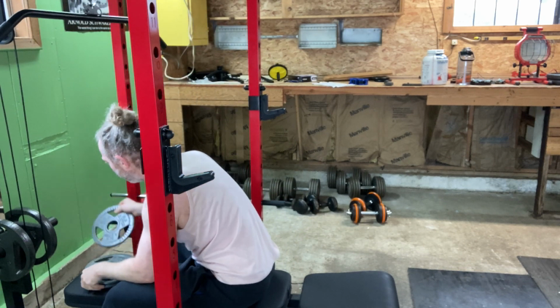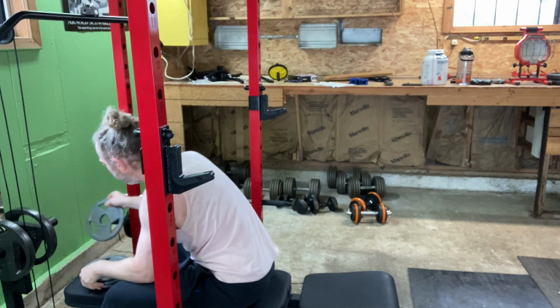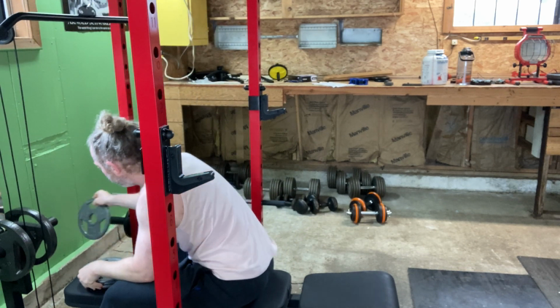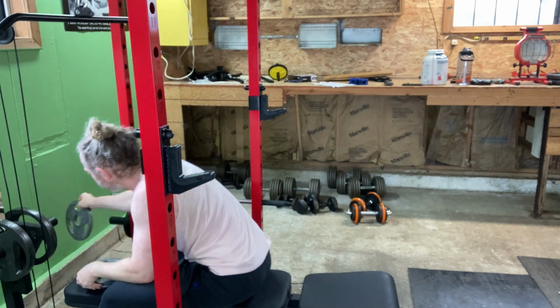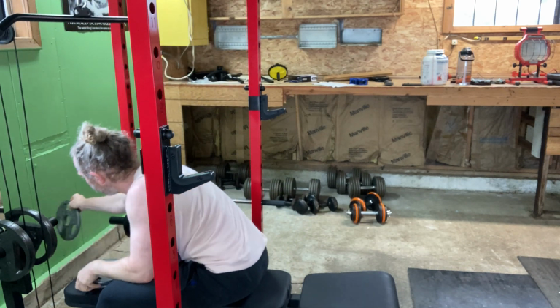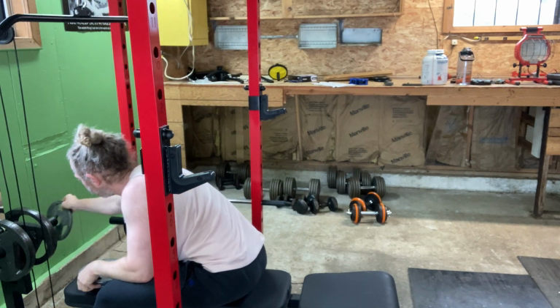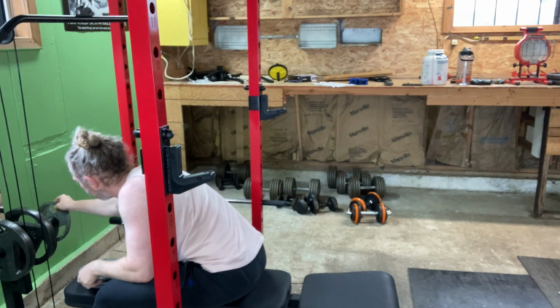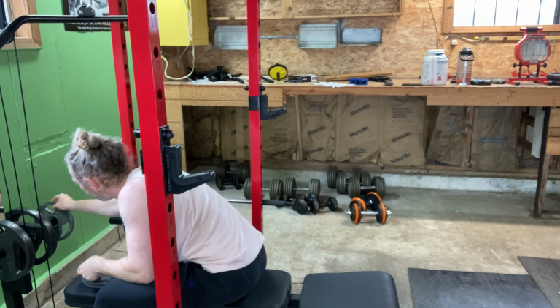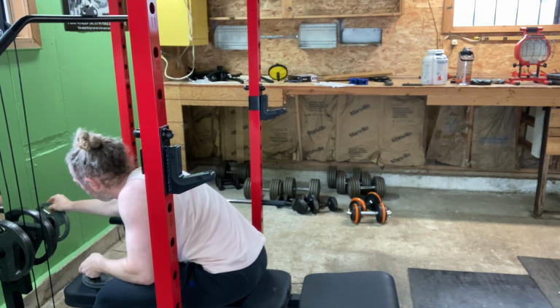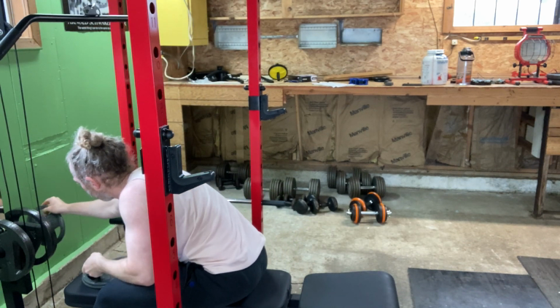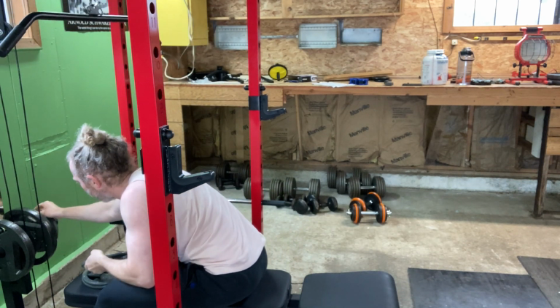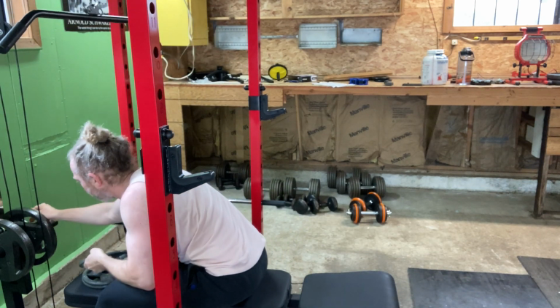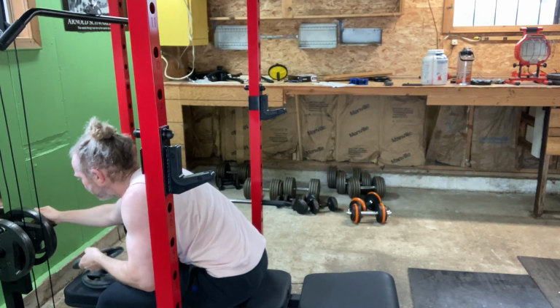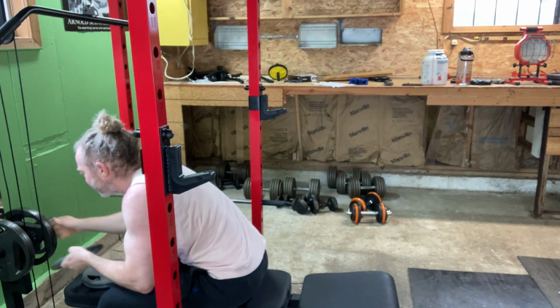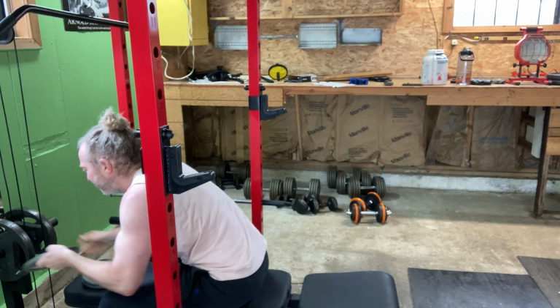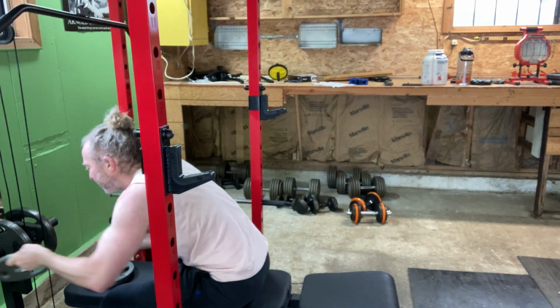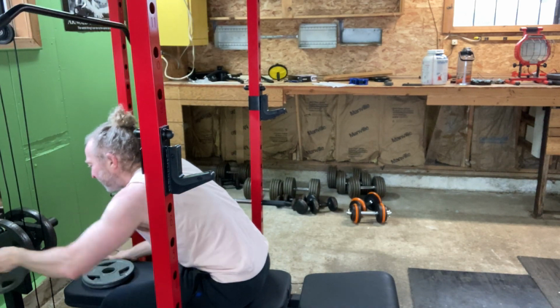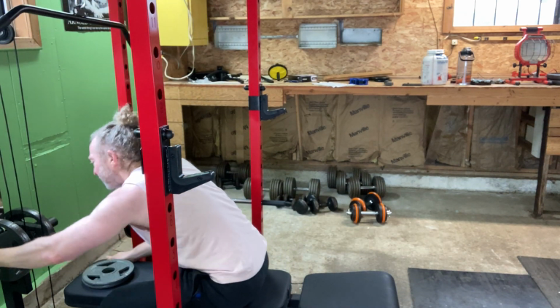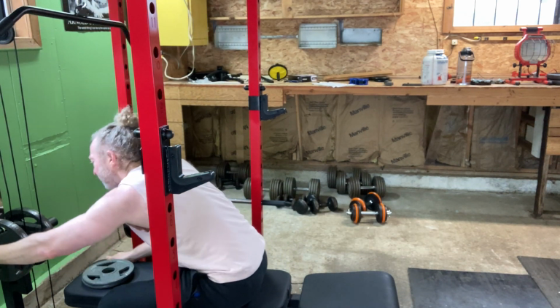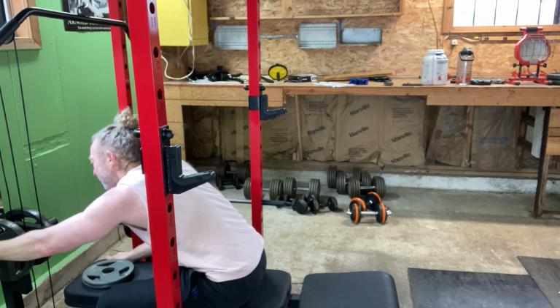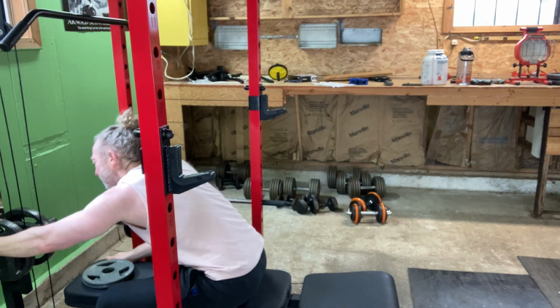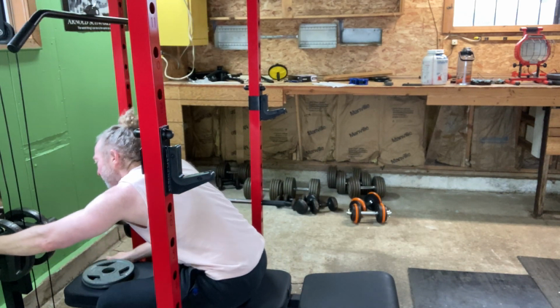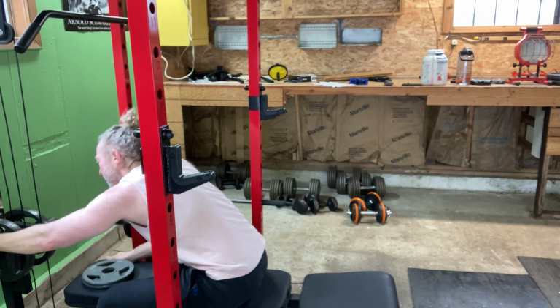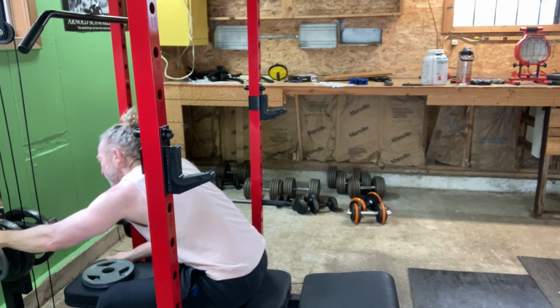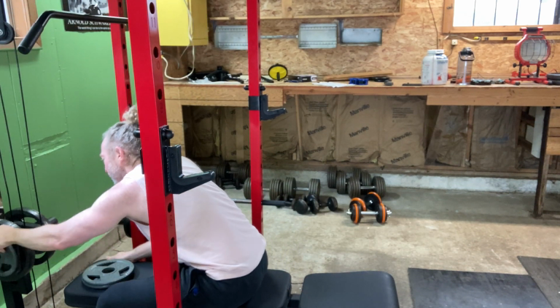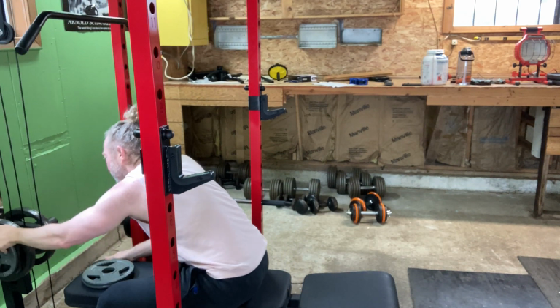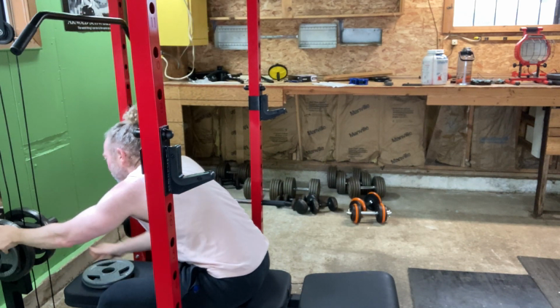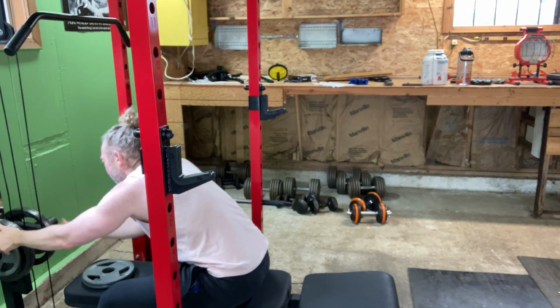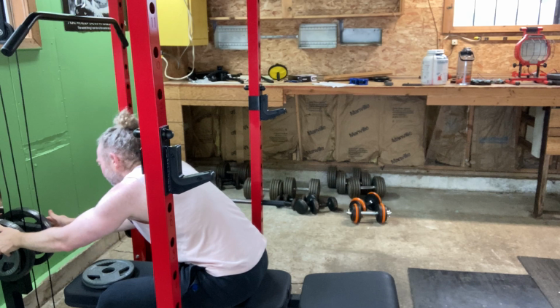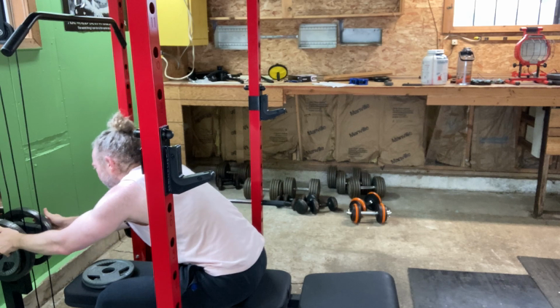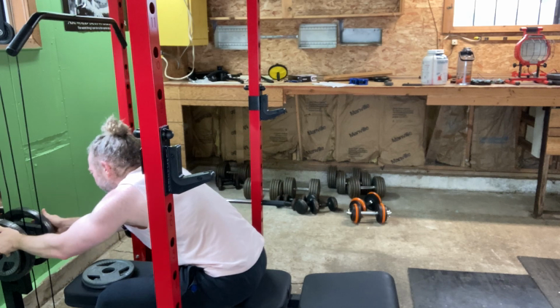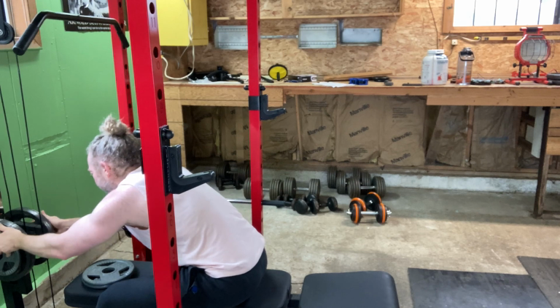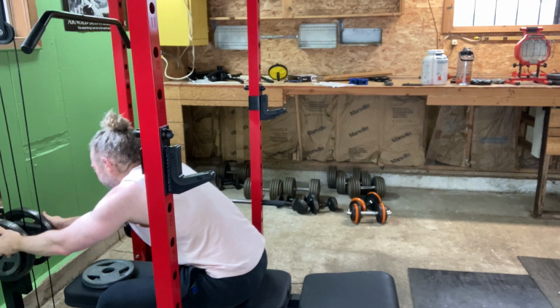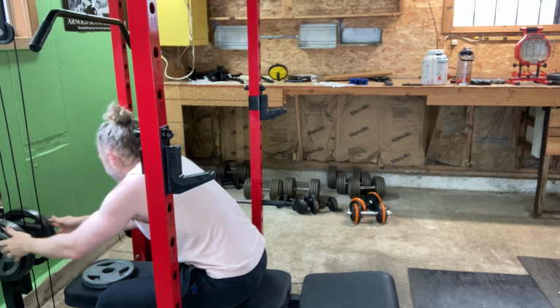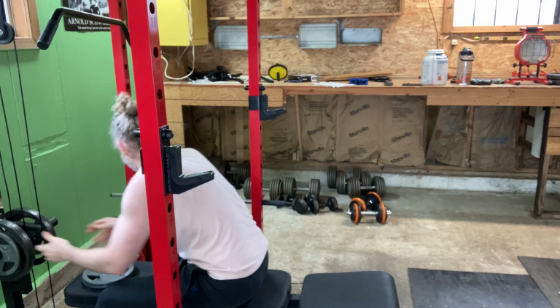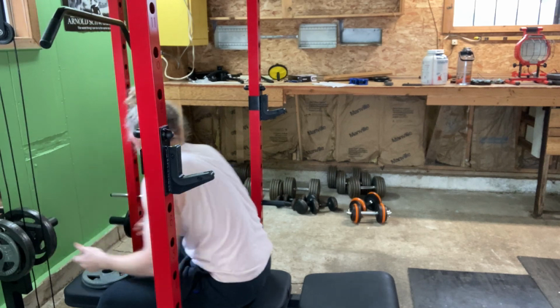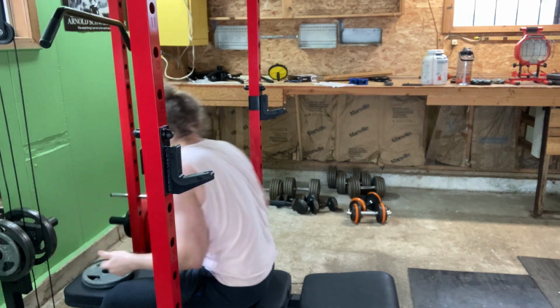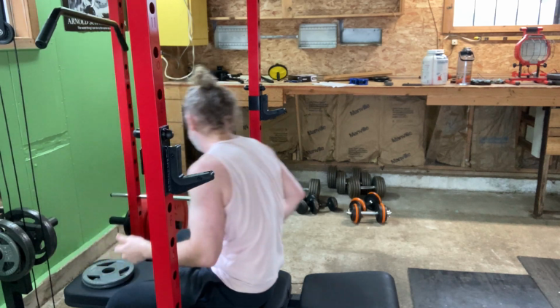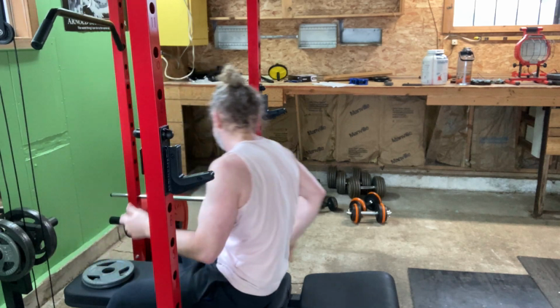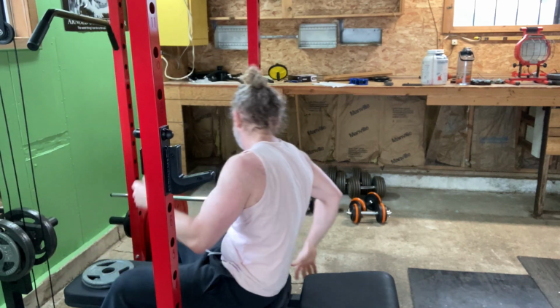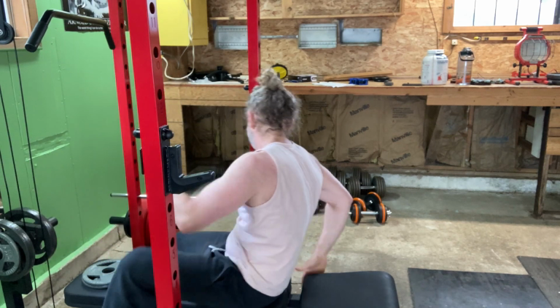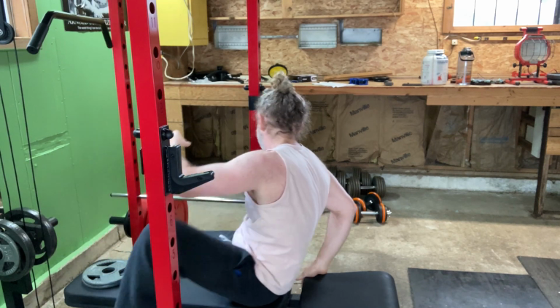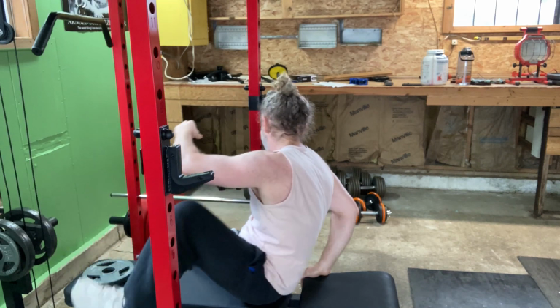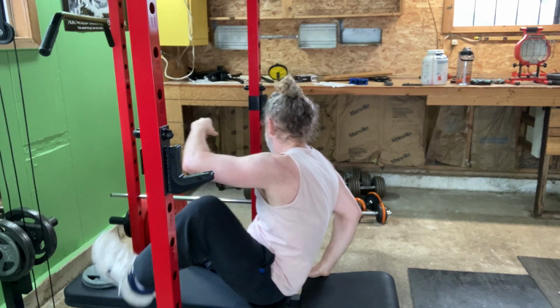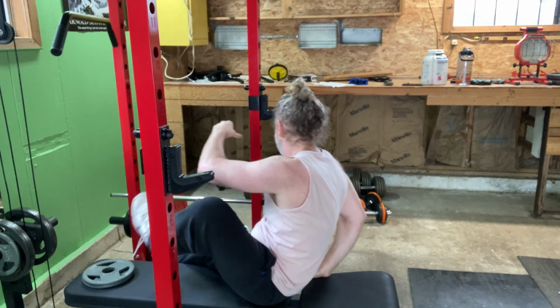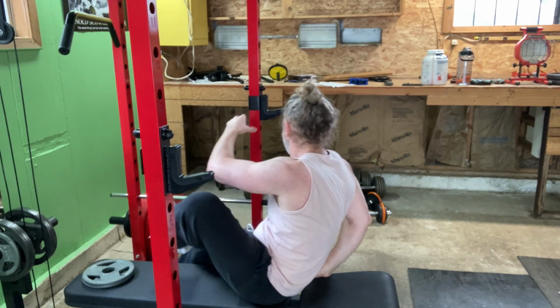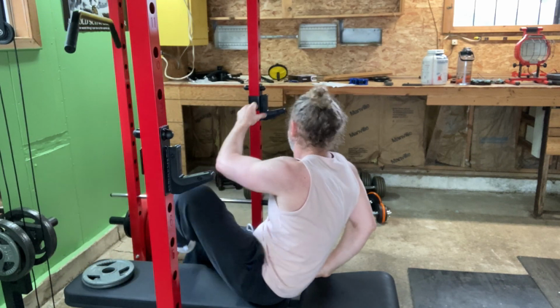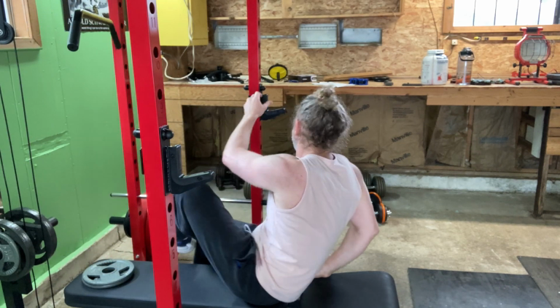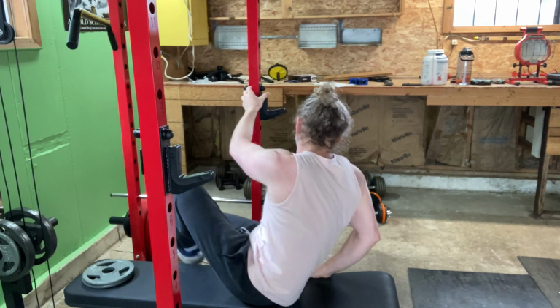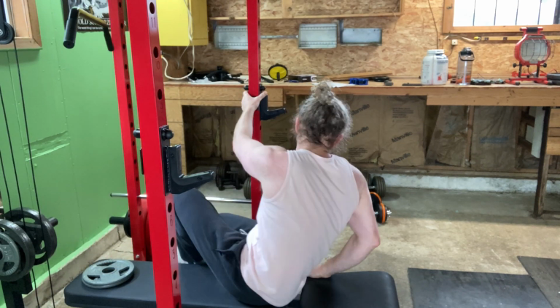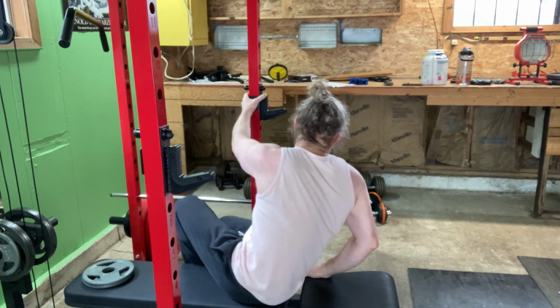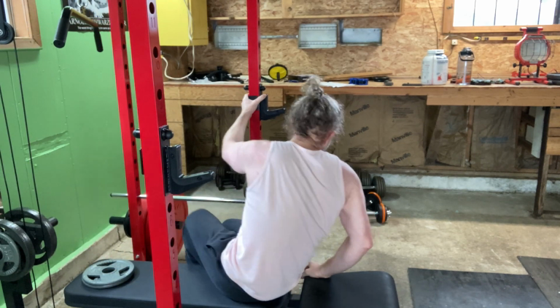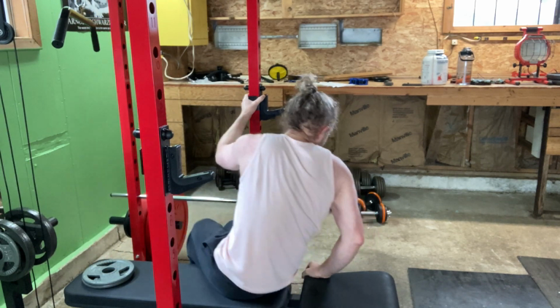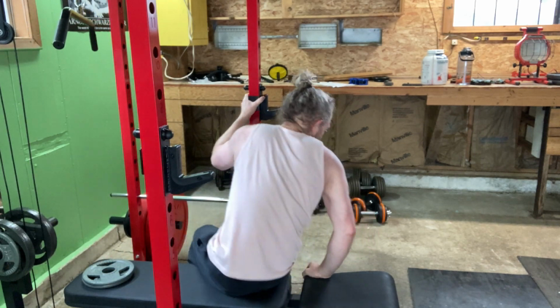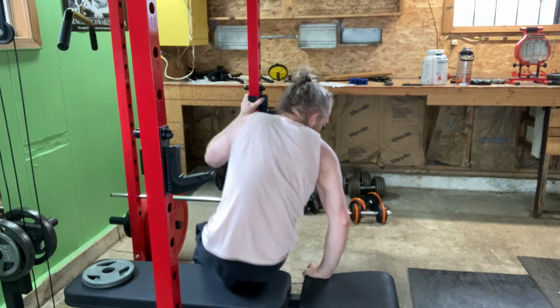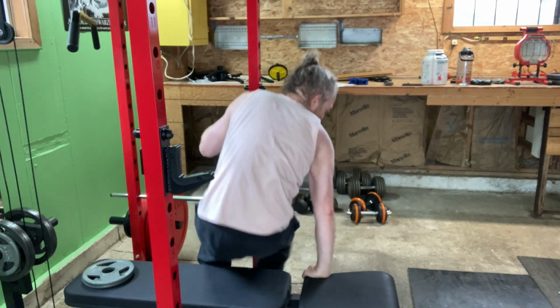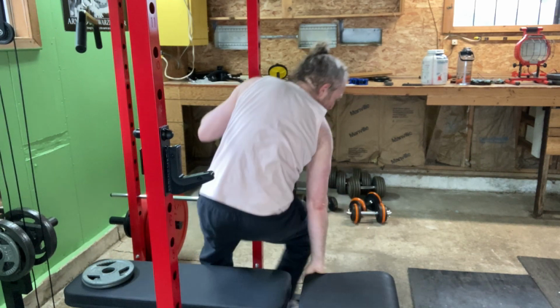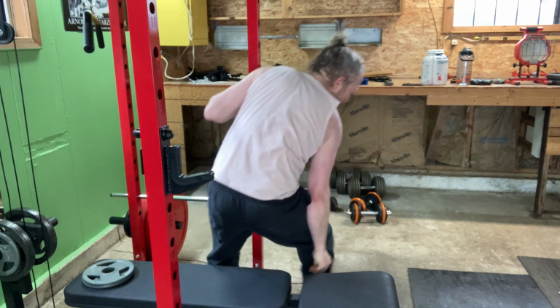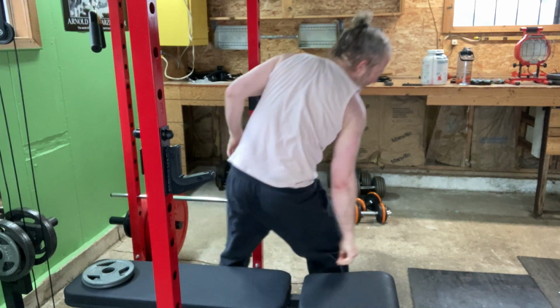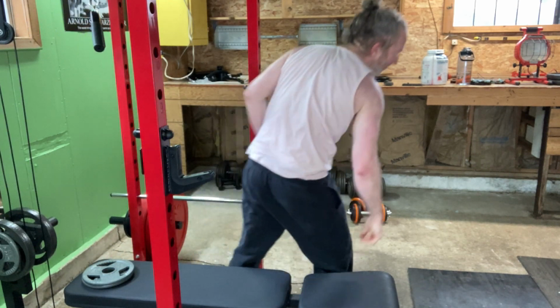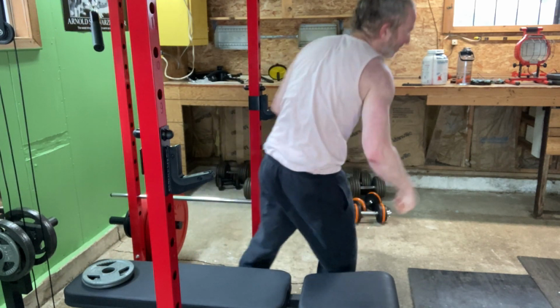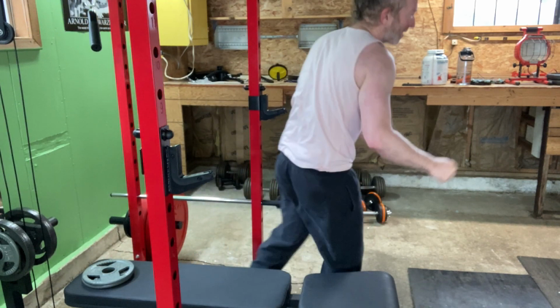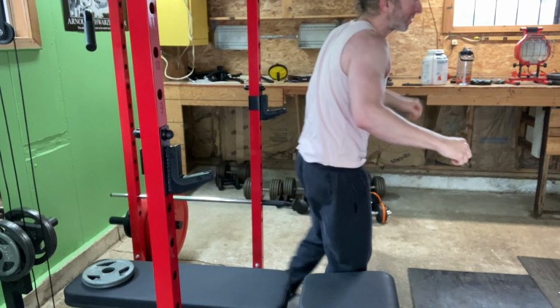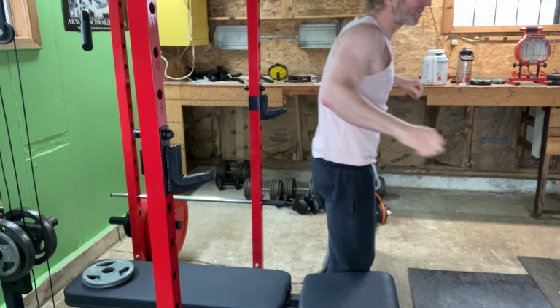Let's add 10 more pounds. We're going to do 12. Just warm up the muscles.